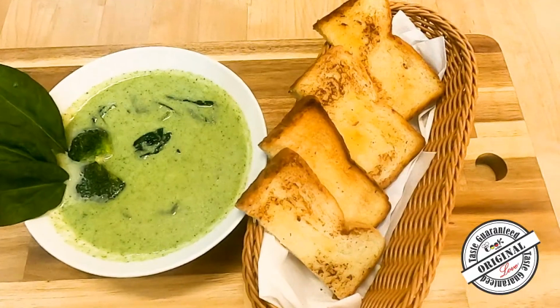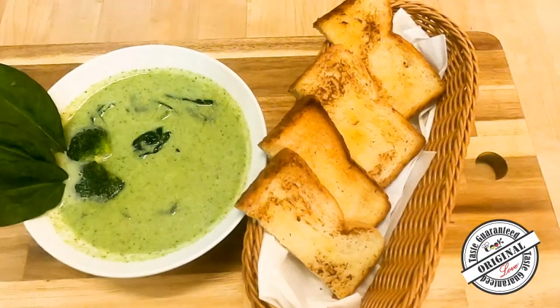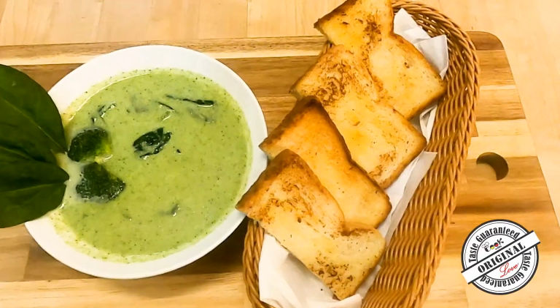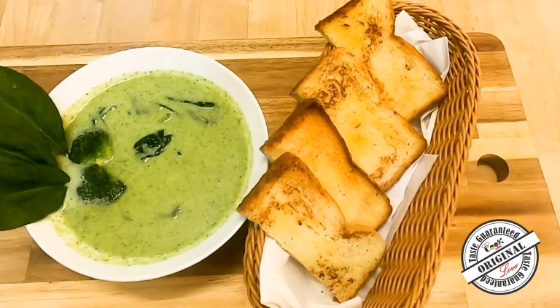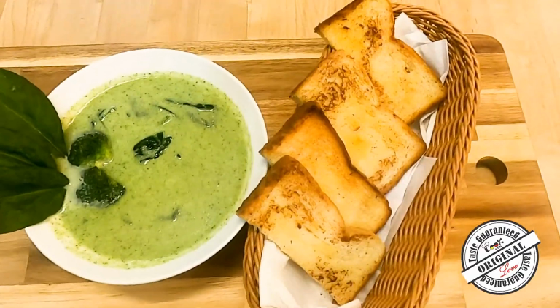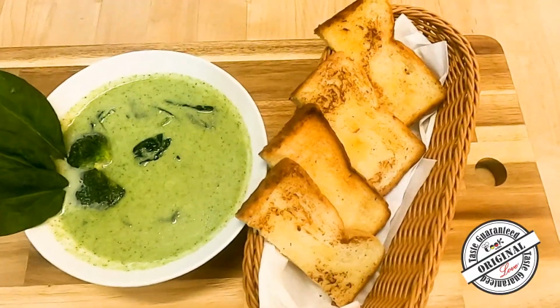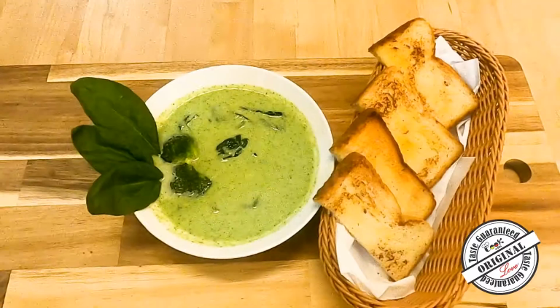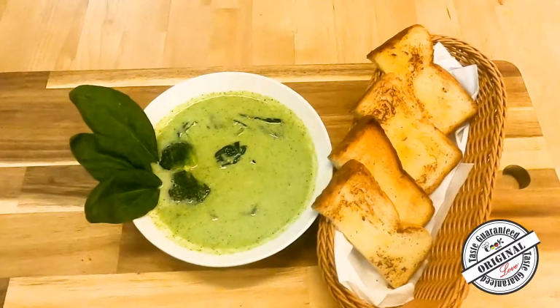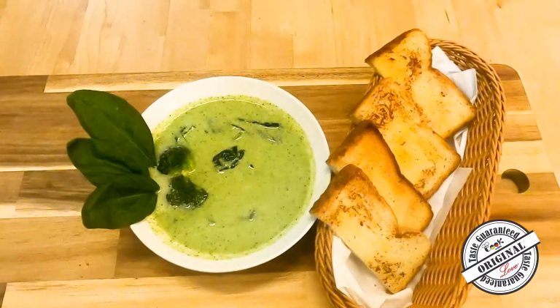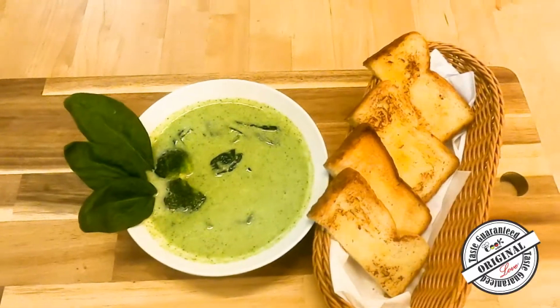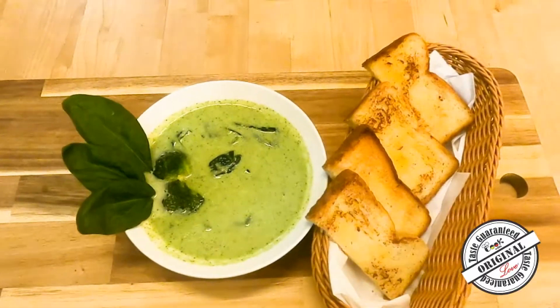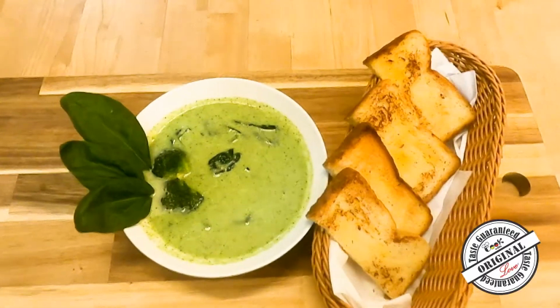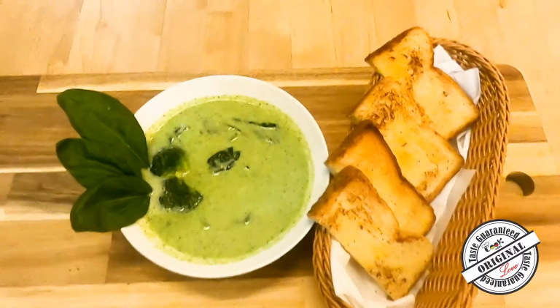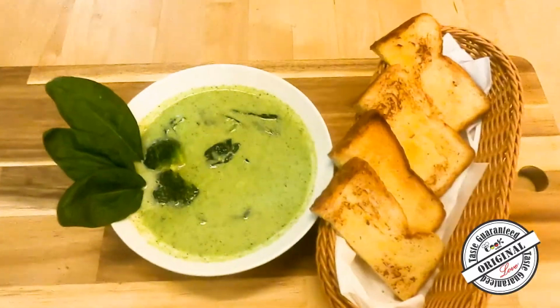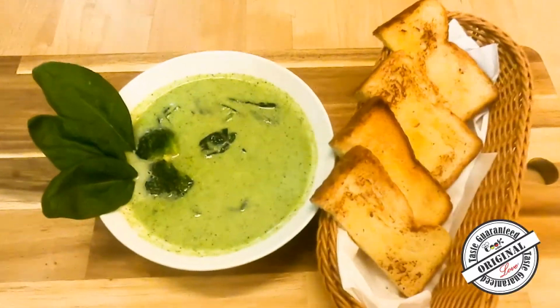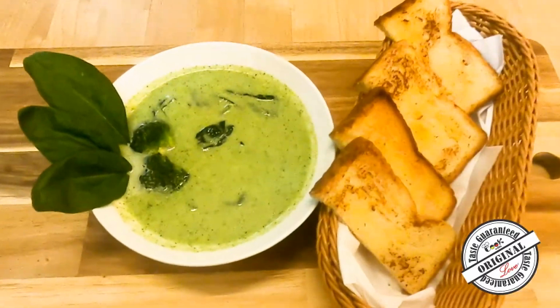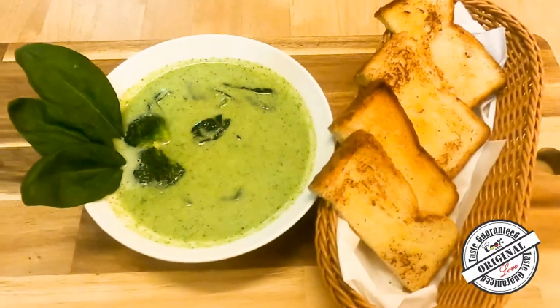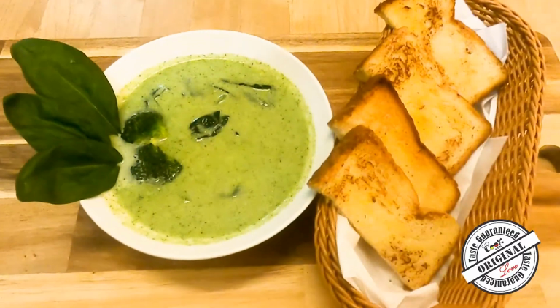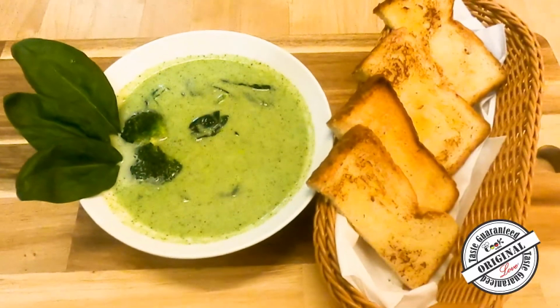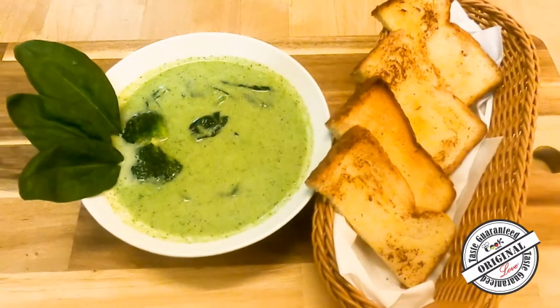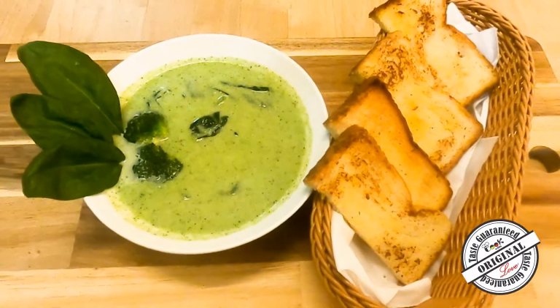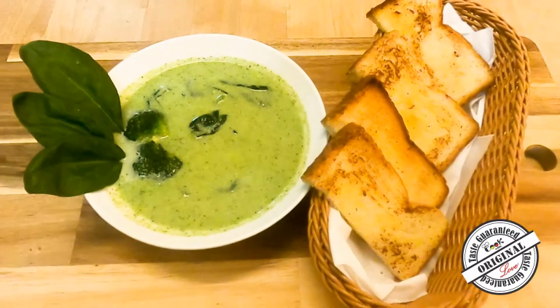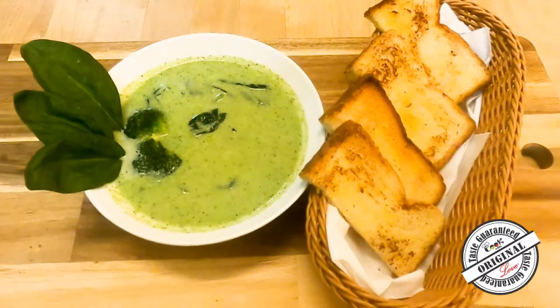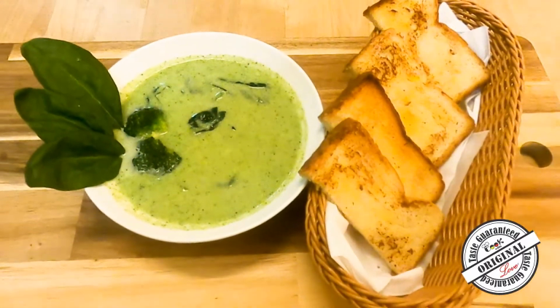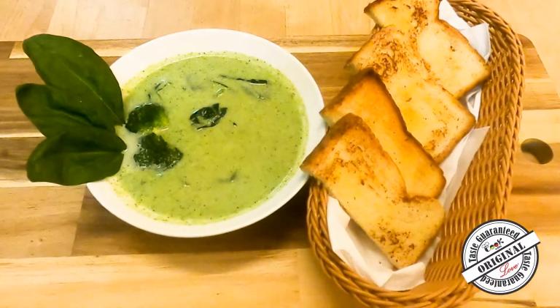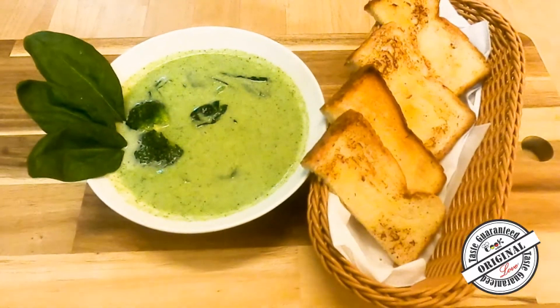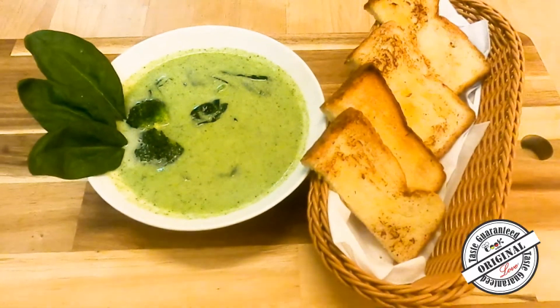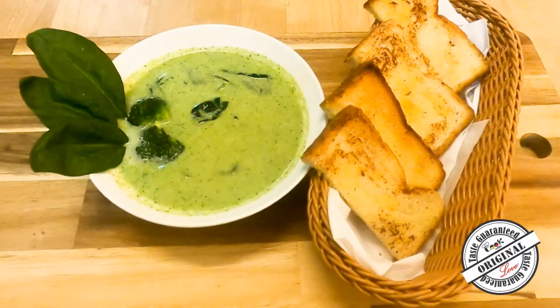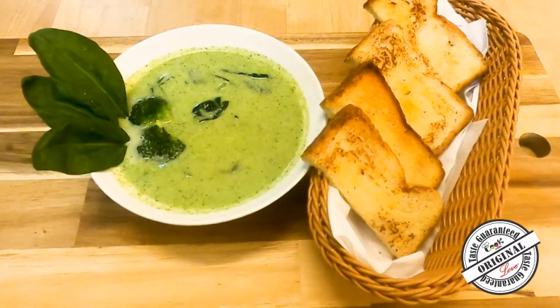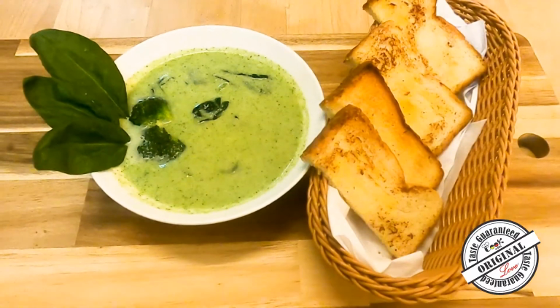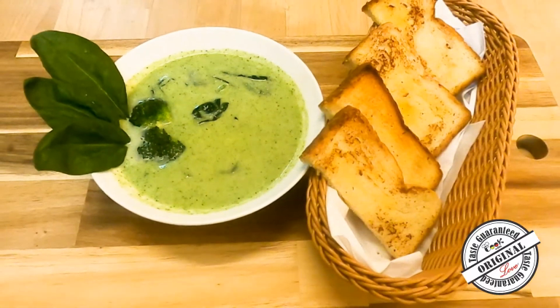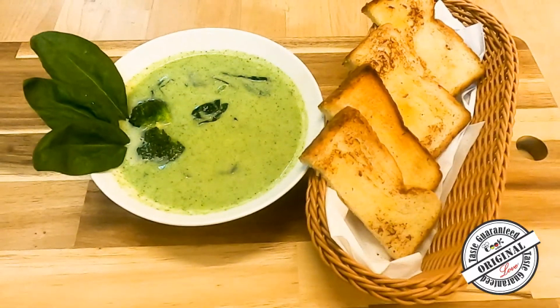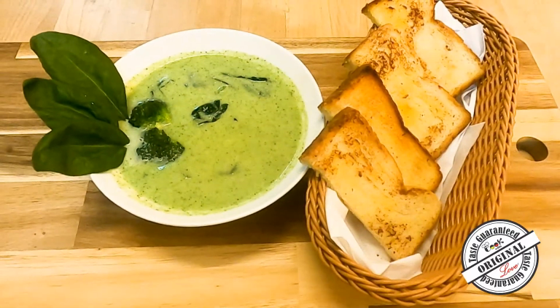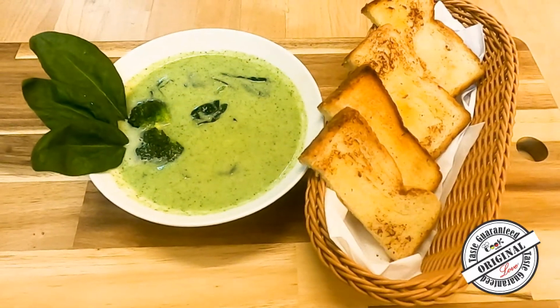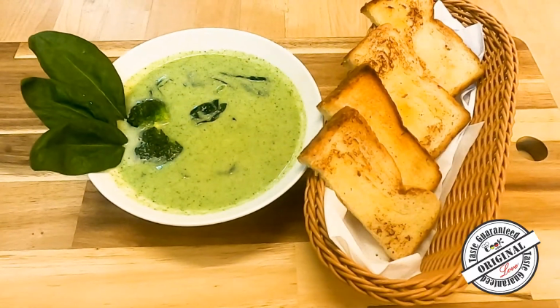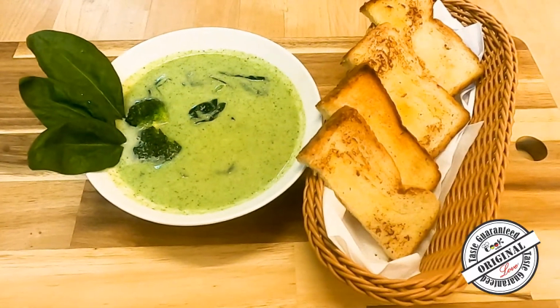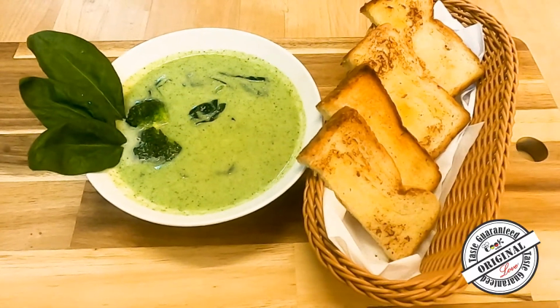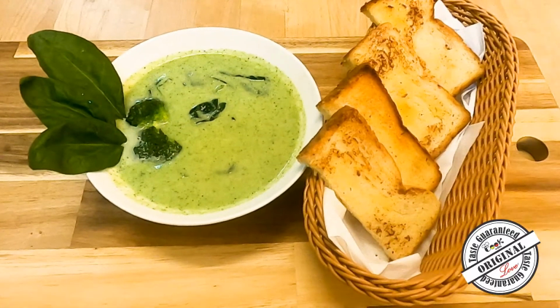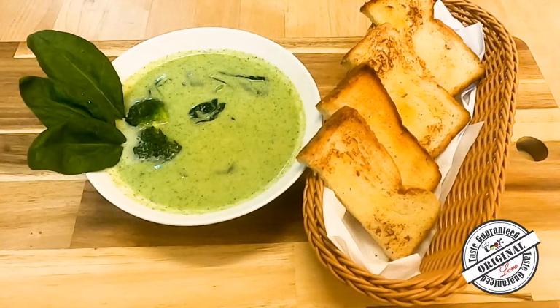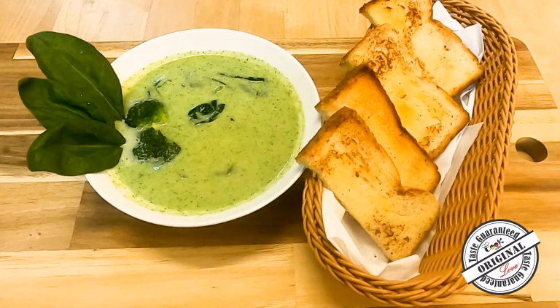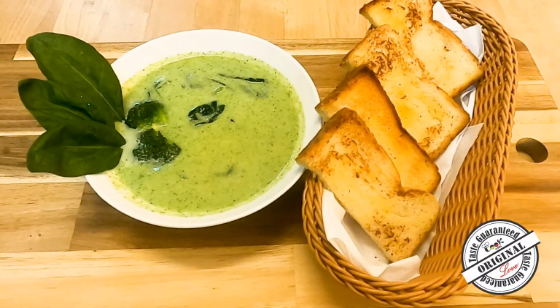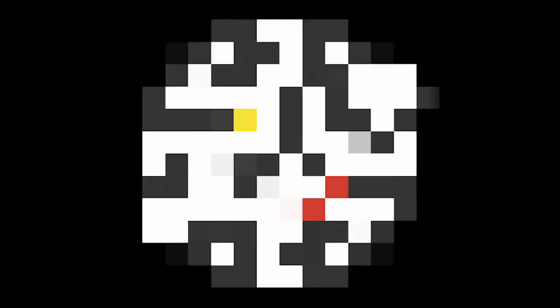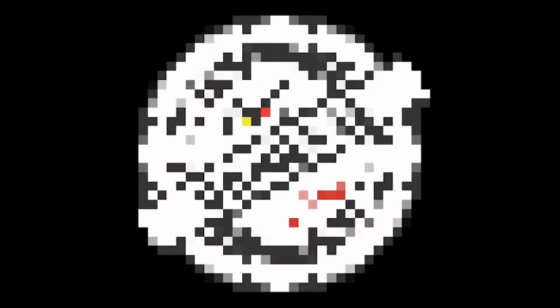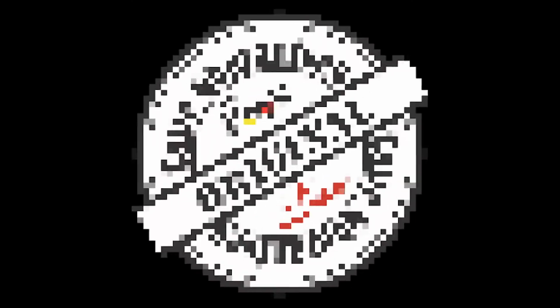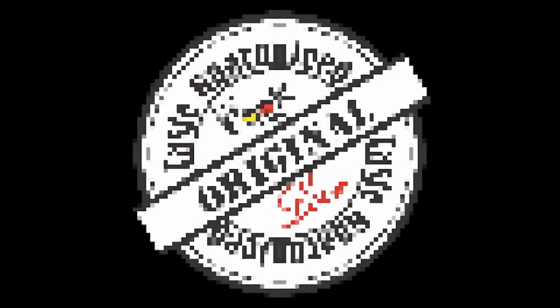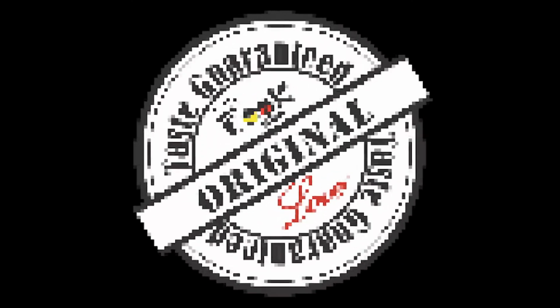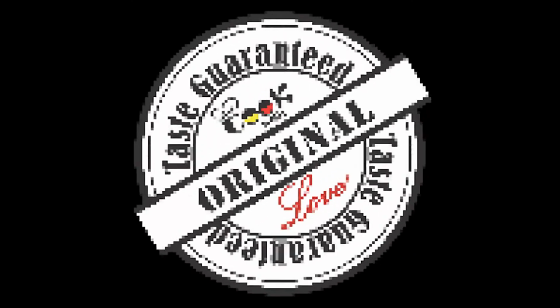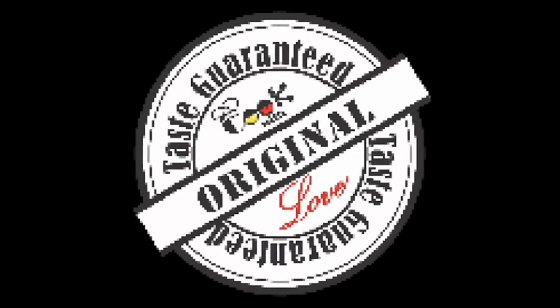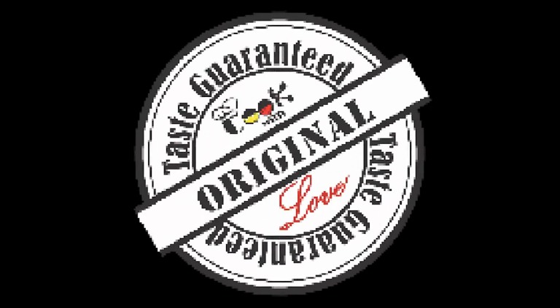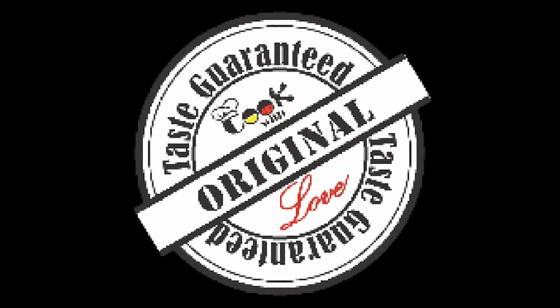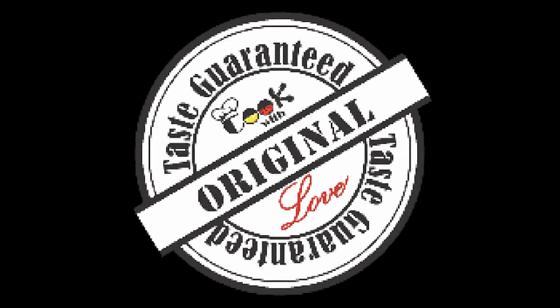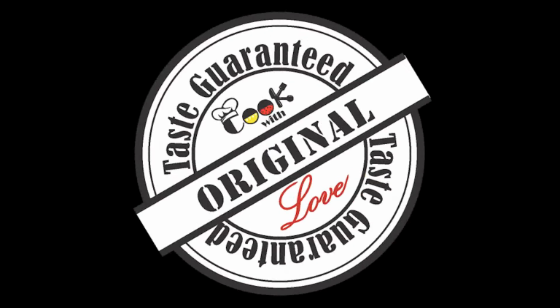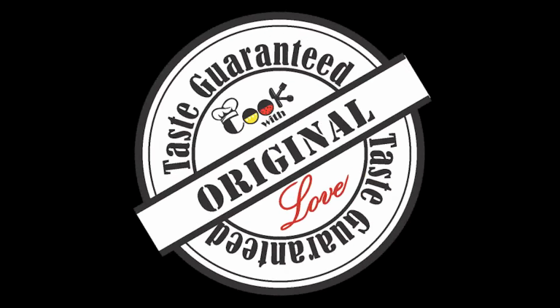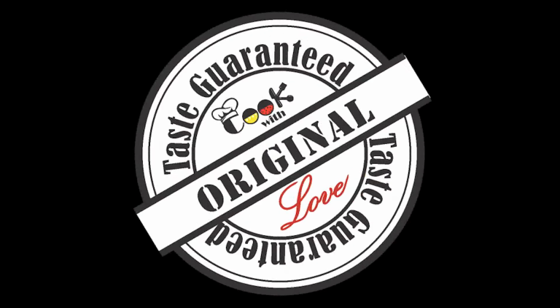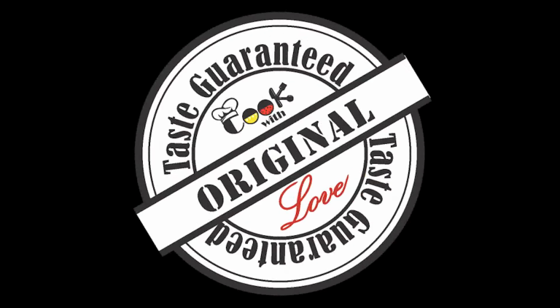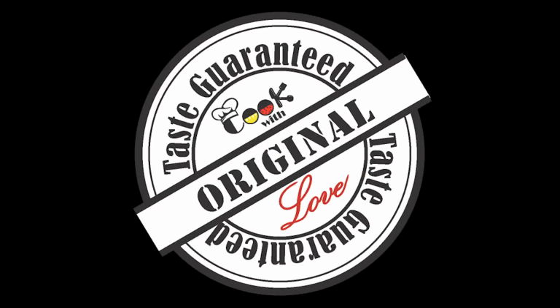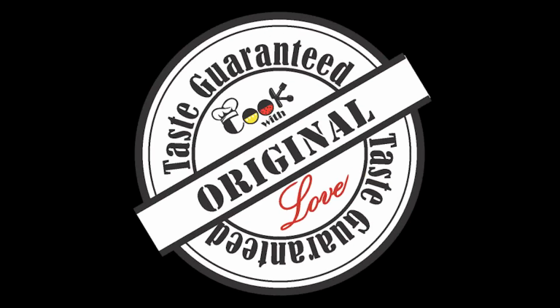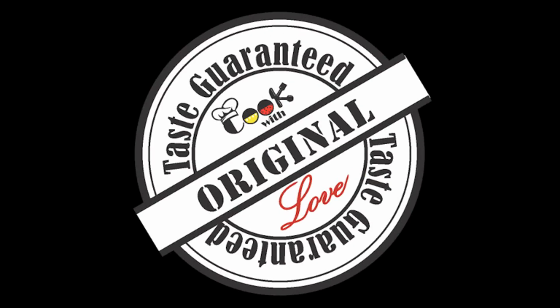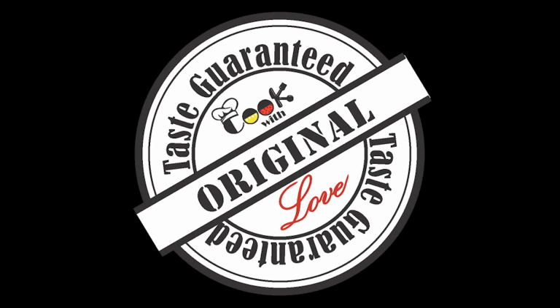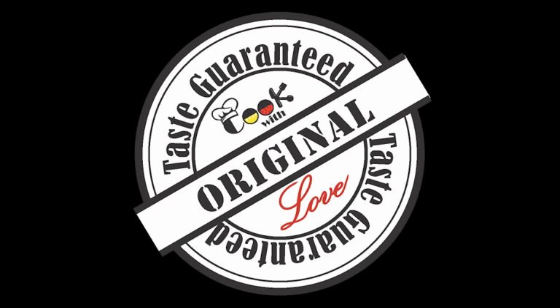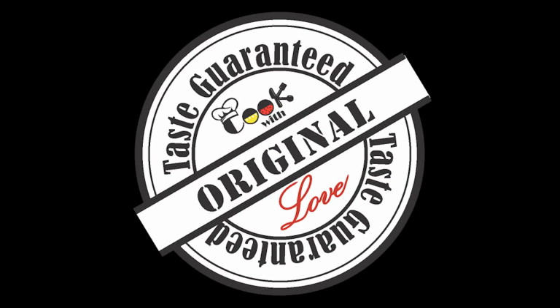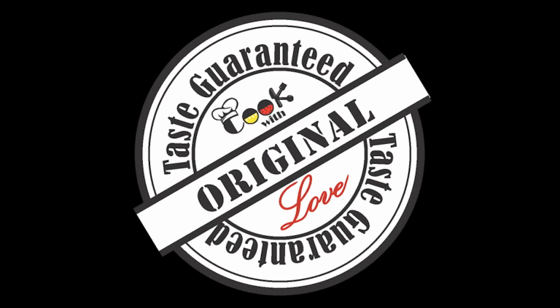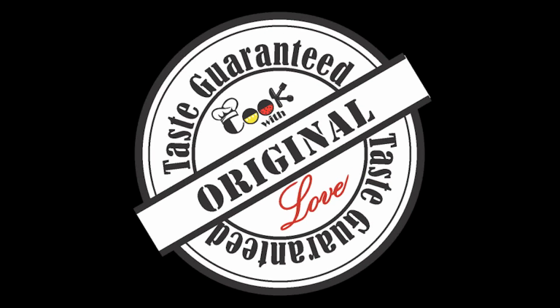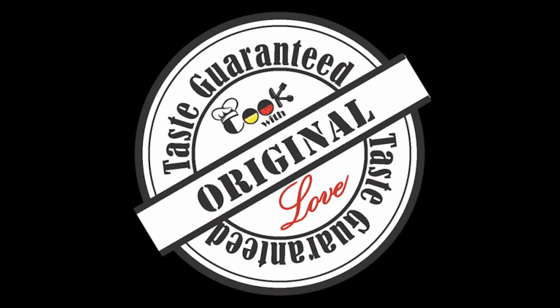I hope you enjoyed this video. See you in the next video. Bye!